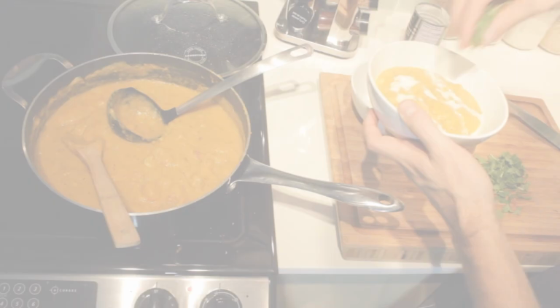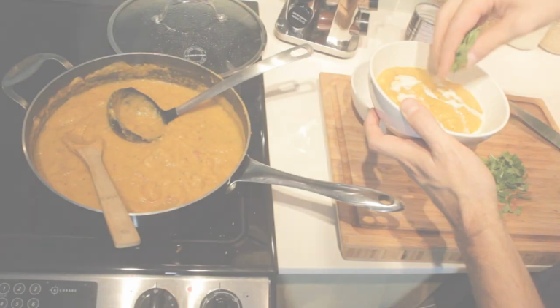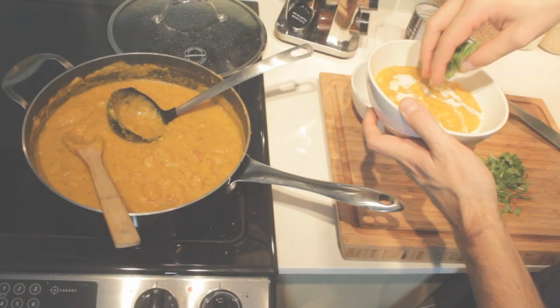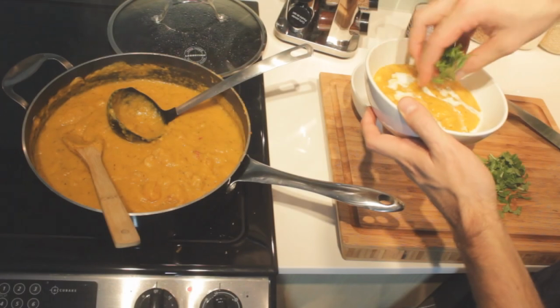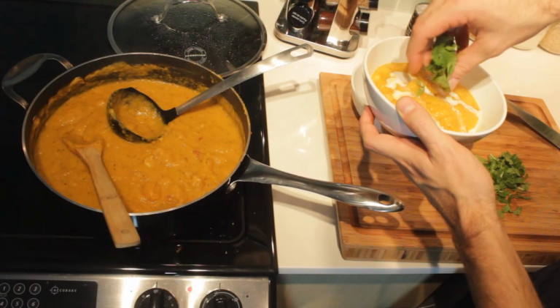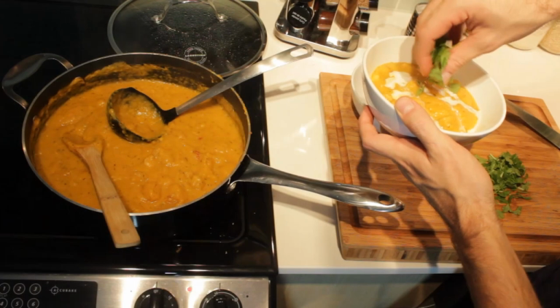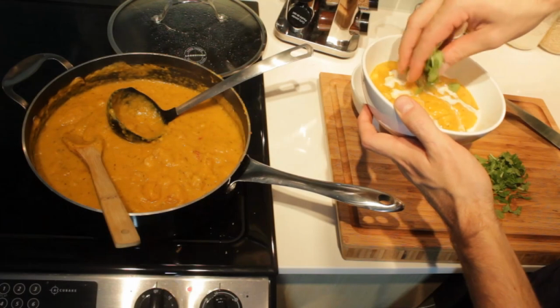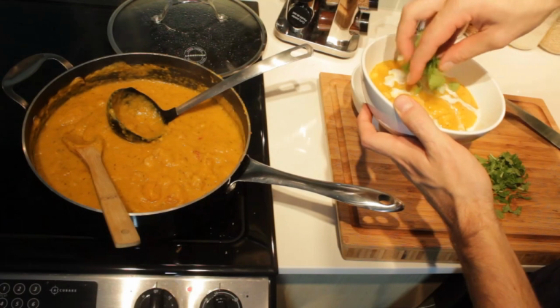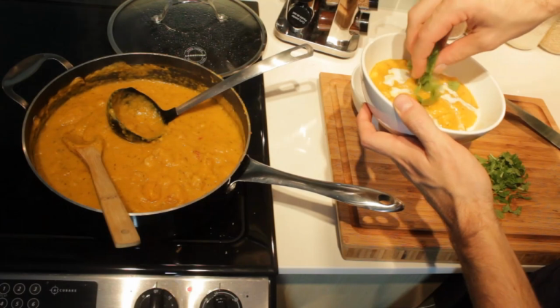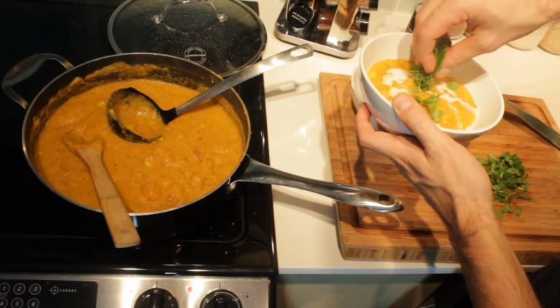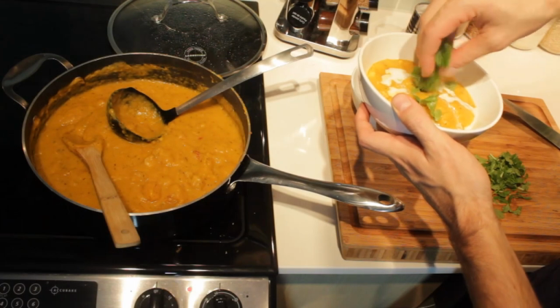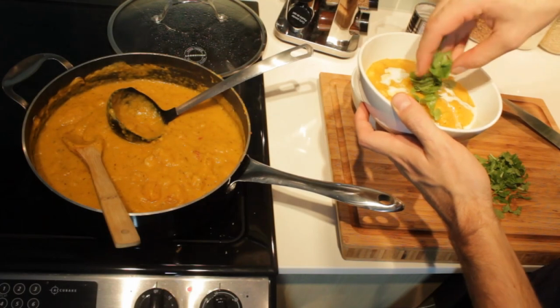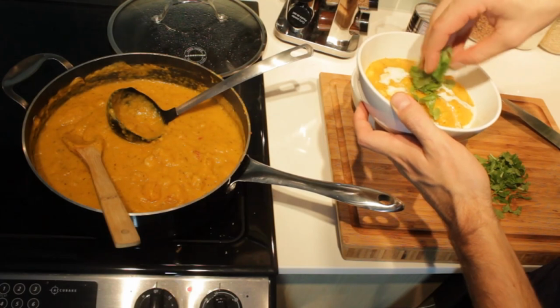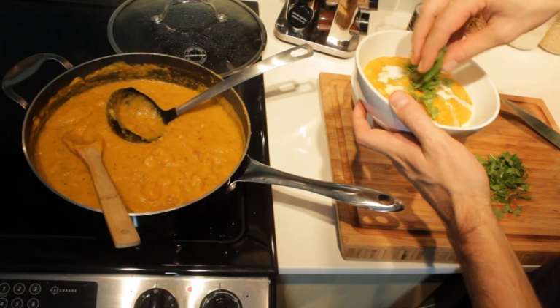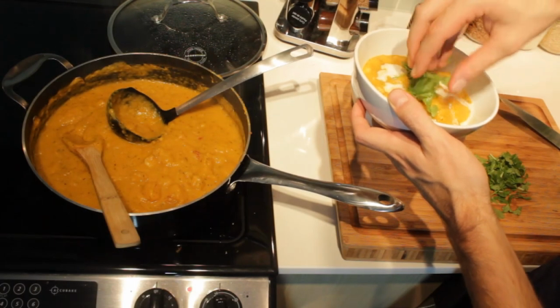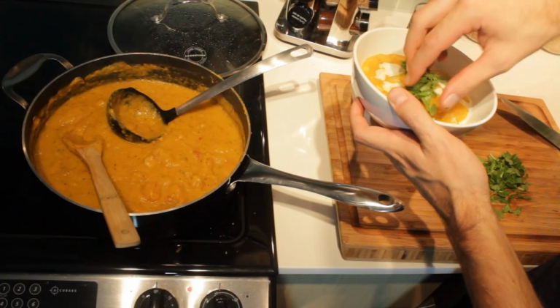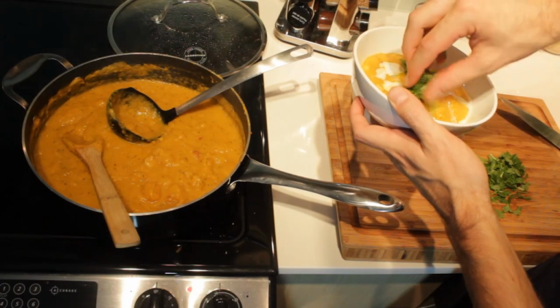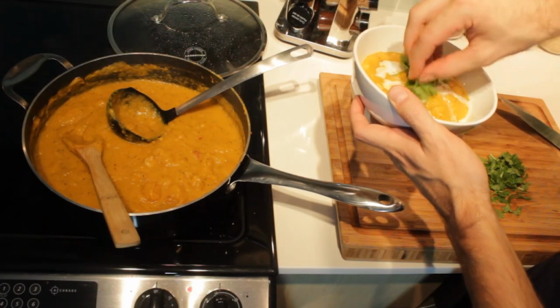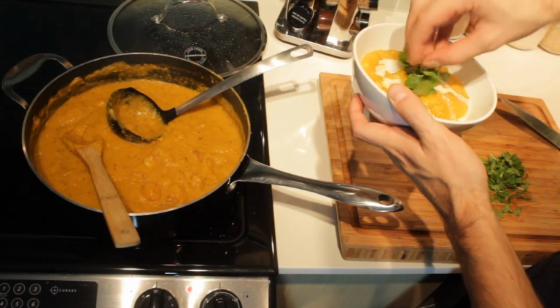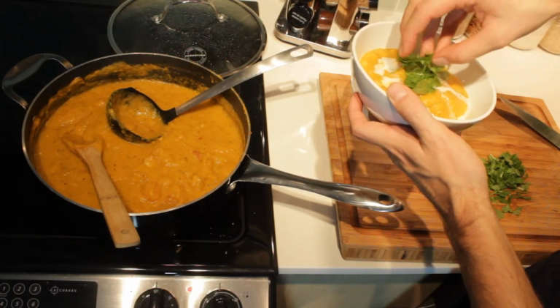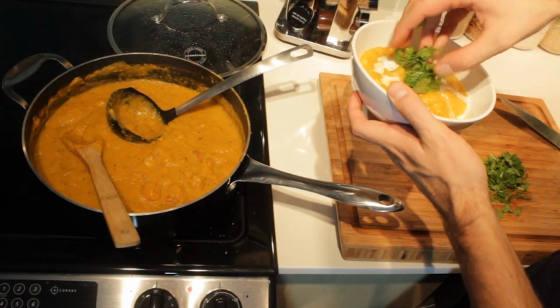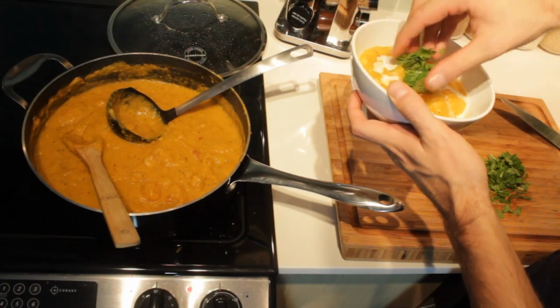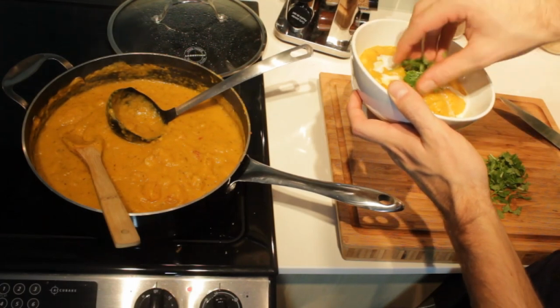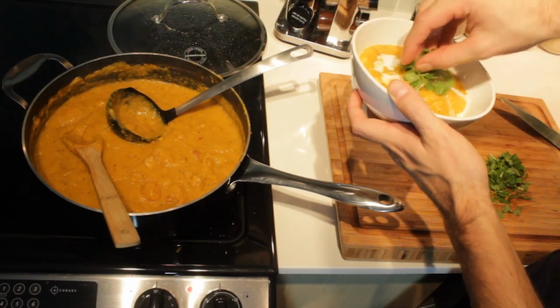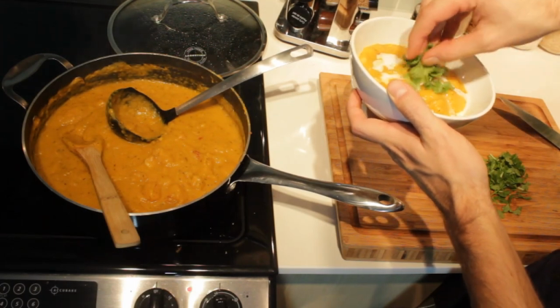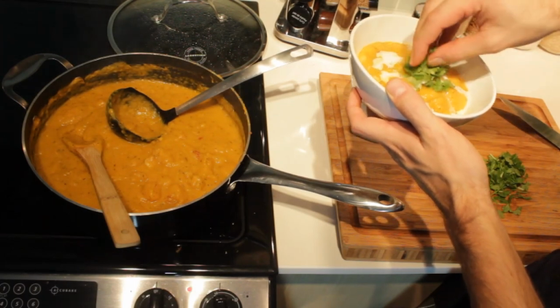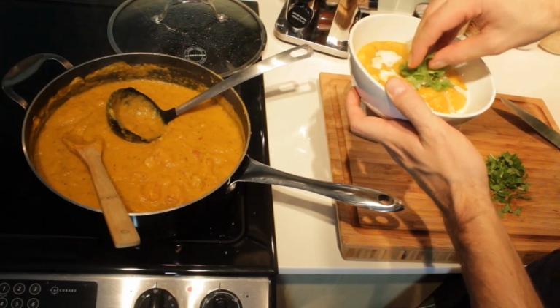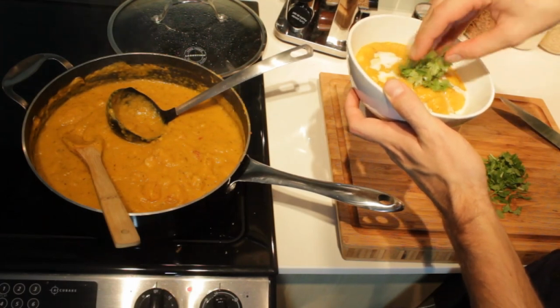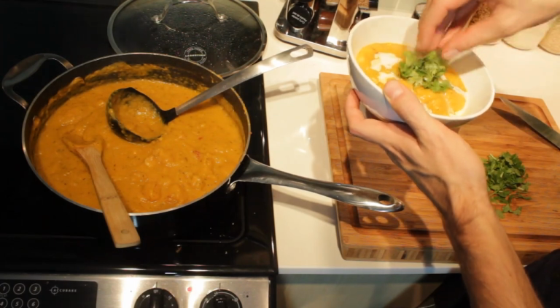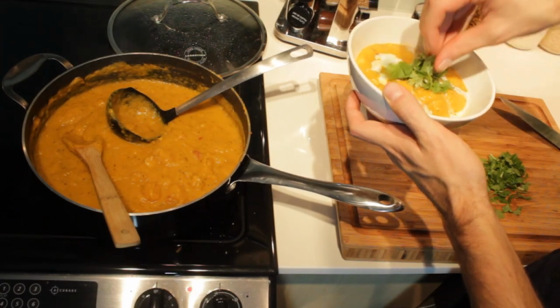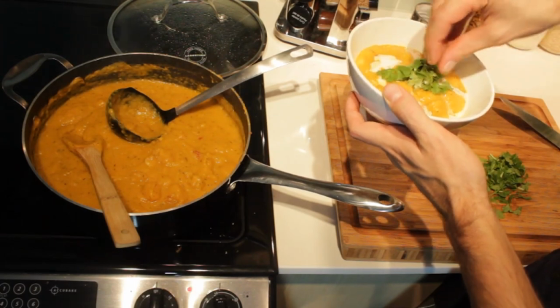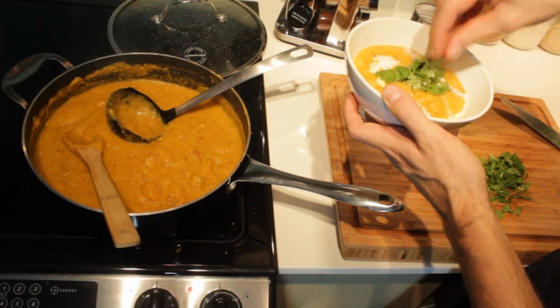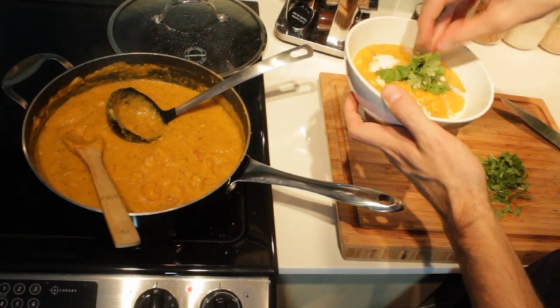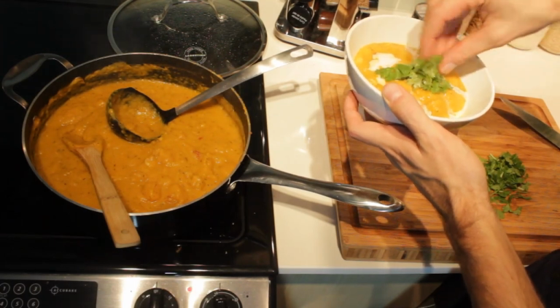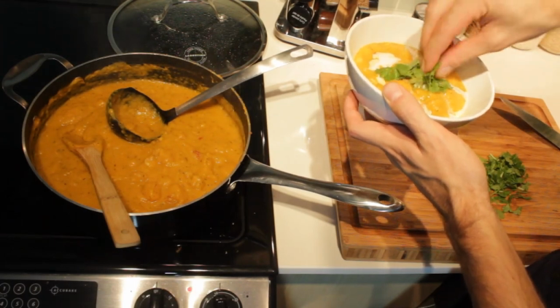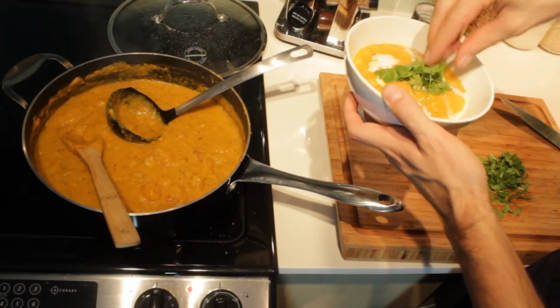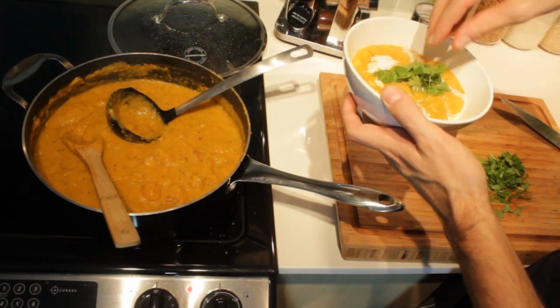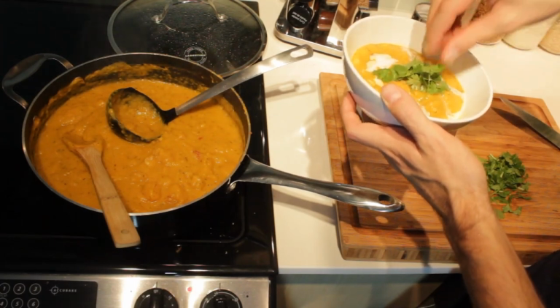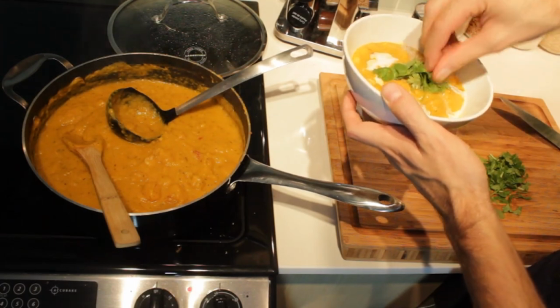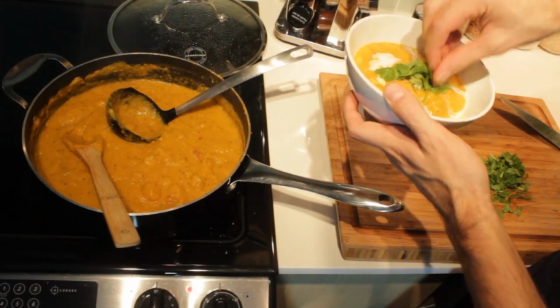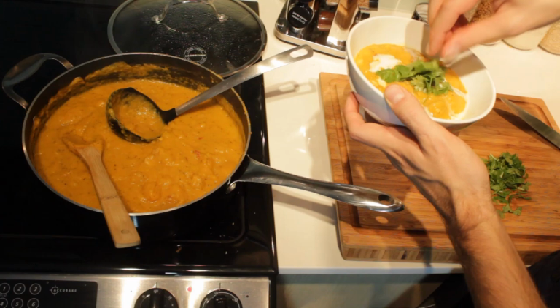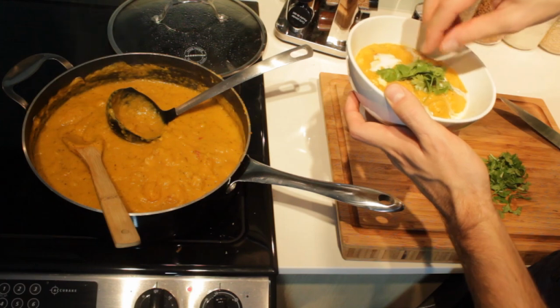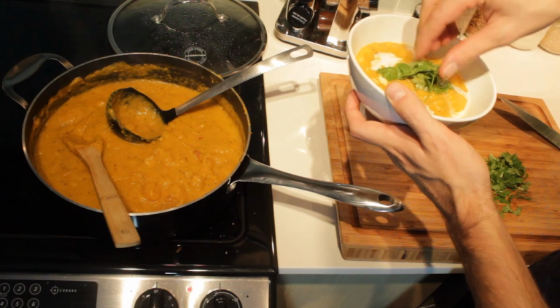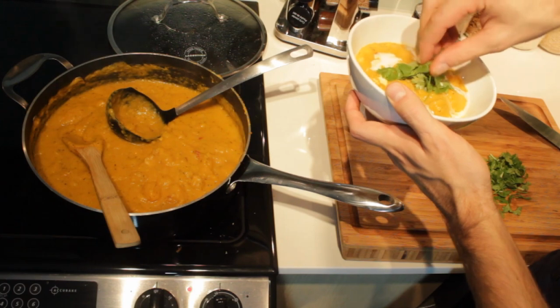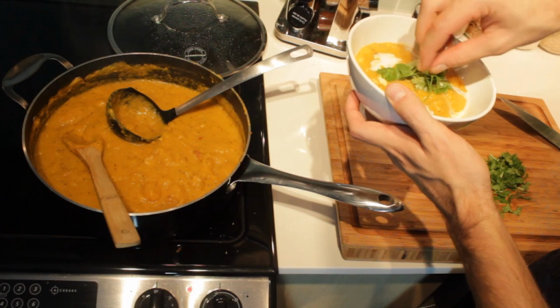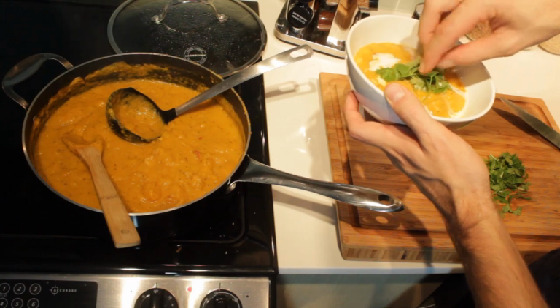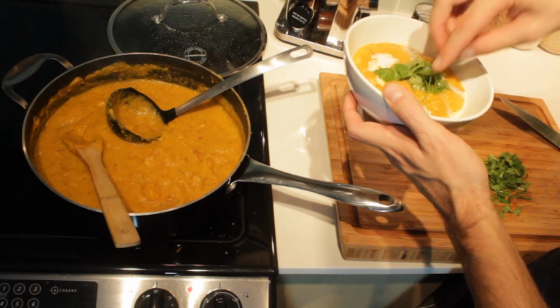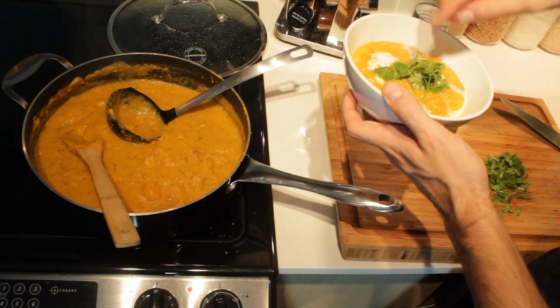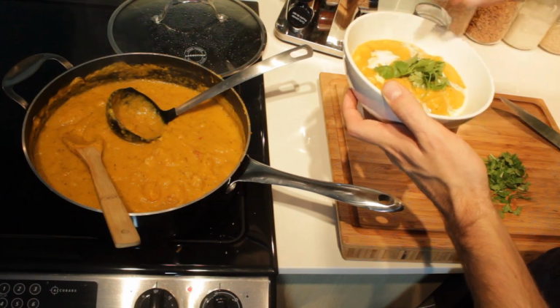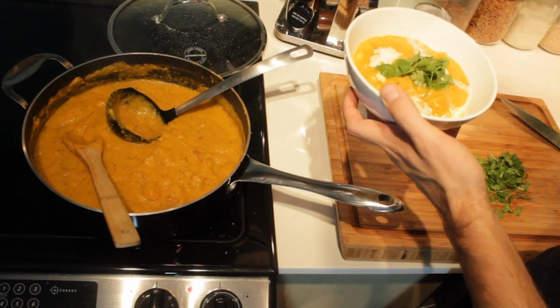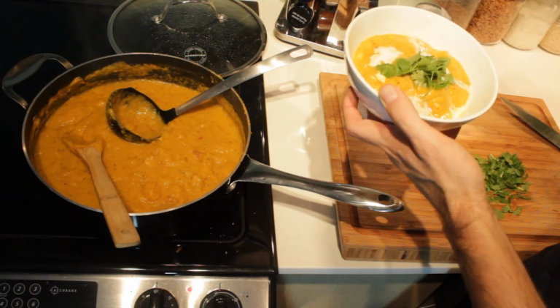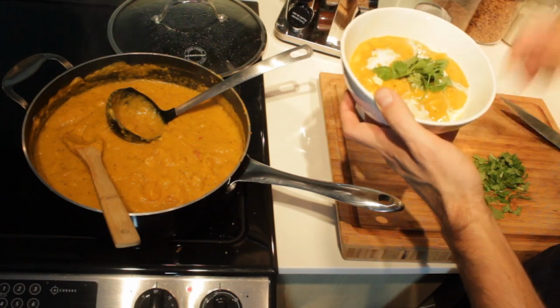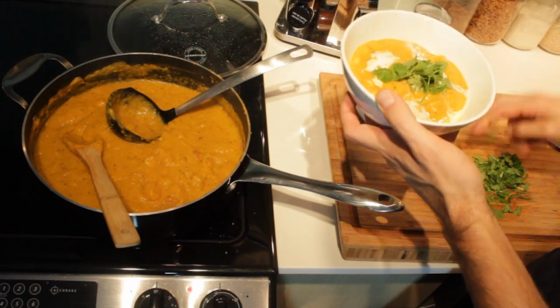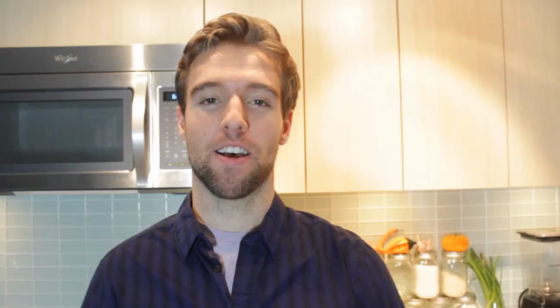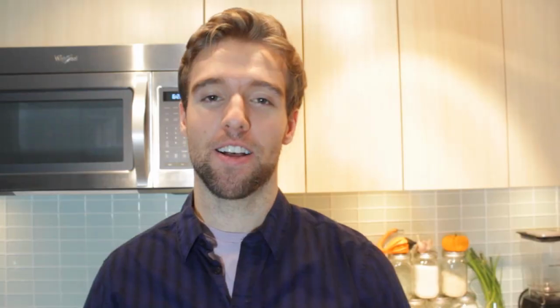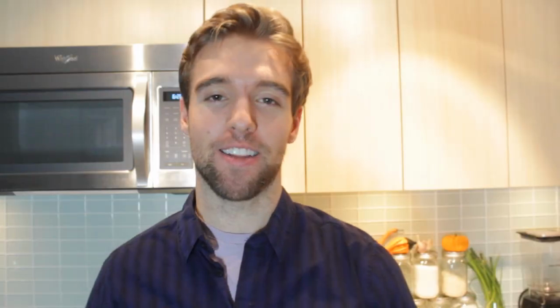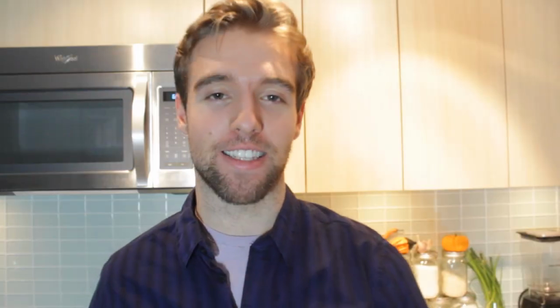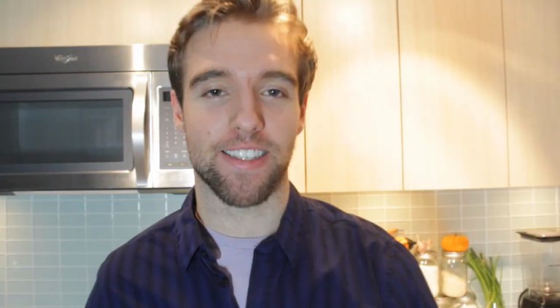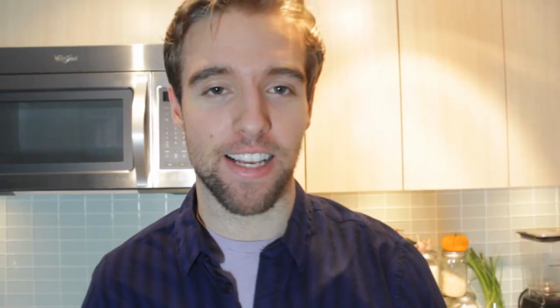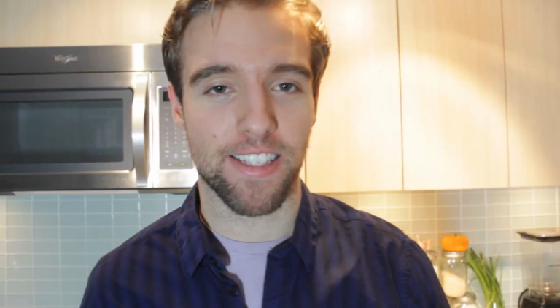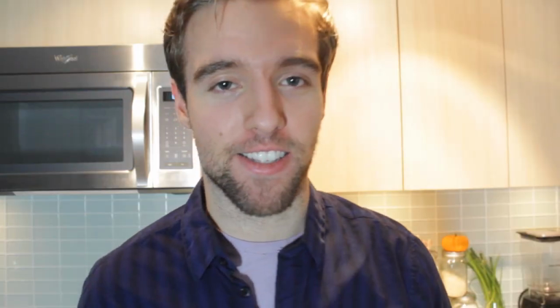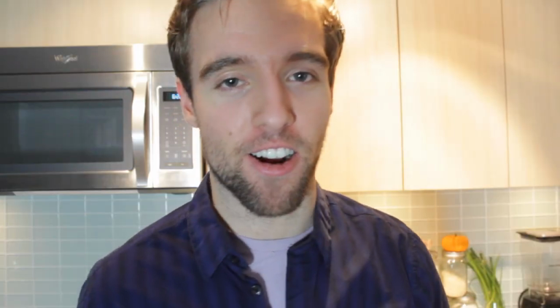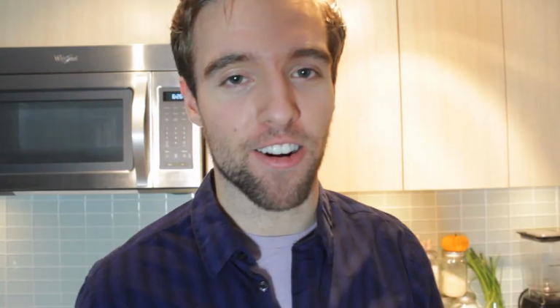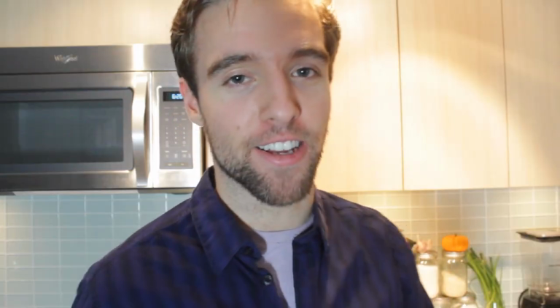Hey guys, today on Bachelor on a Budget we're making a delicious butternut squash soup with coconut milk. Let's get started.